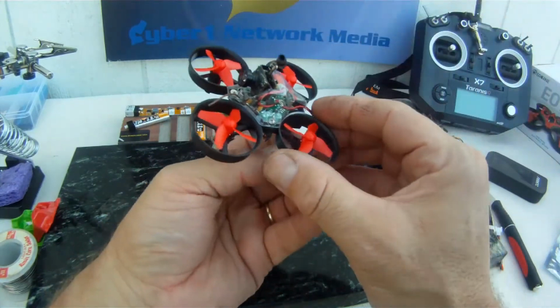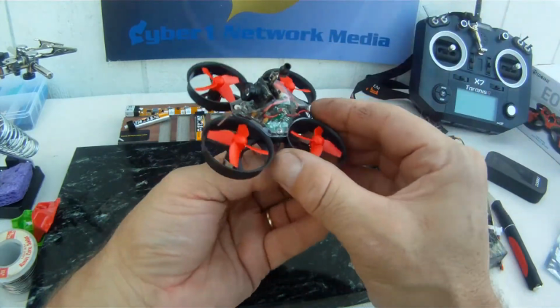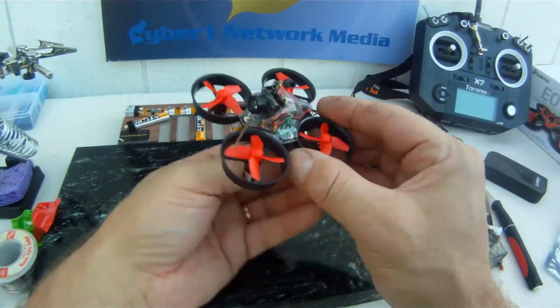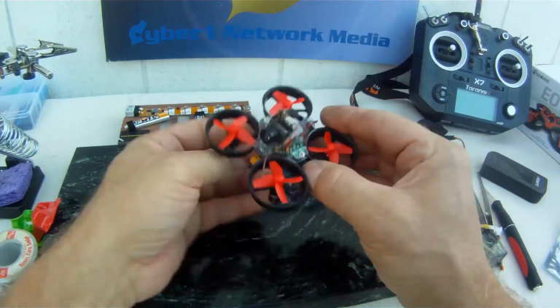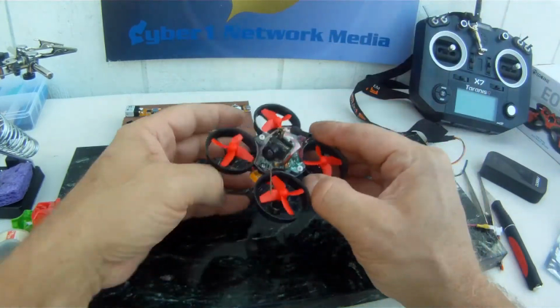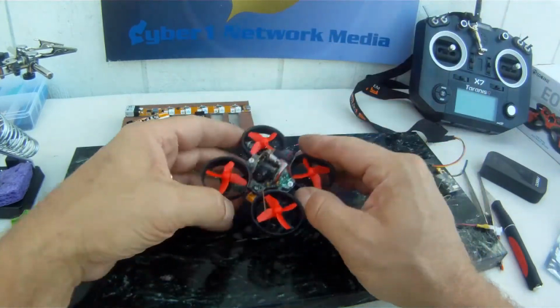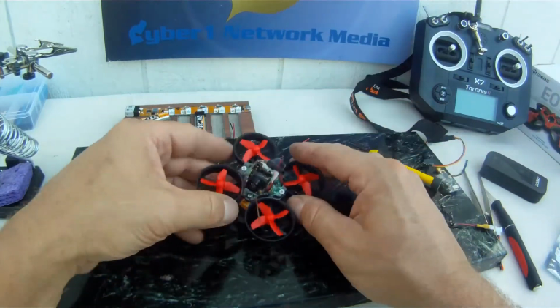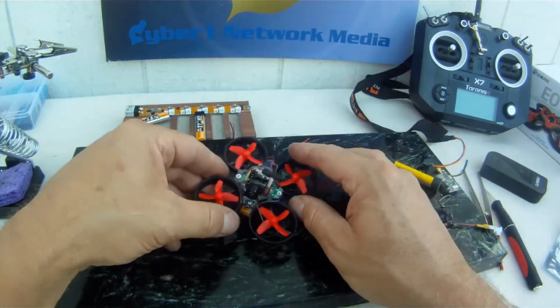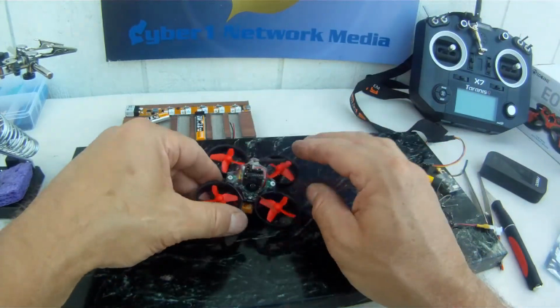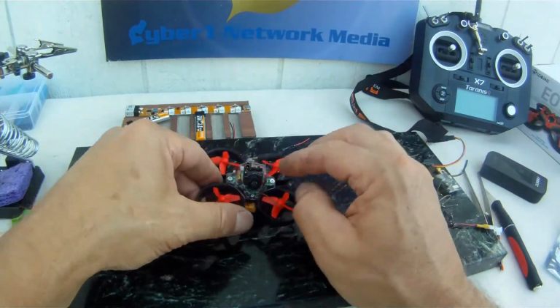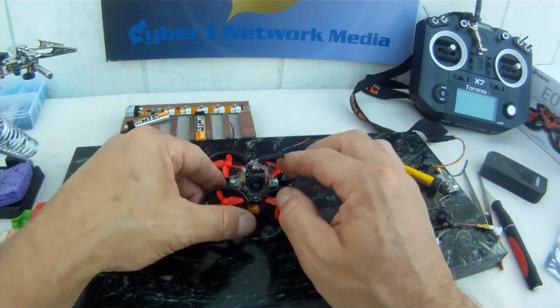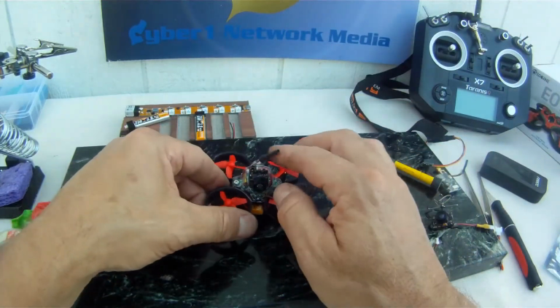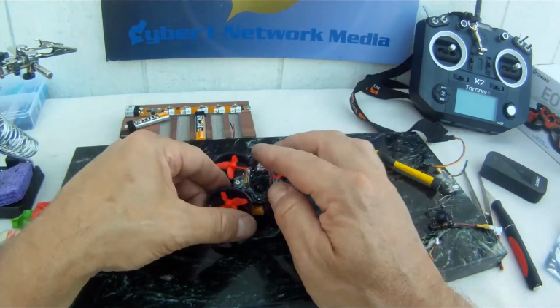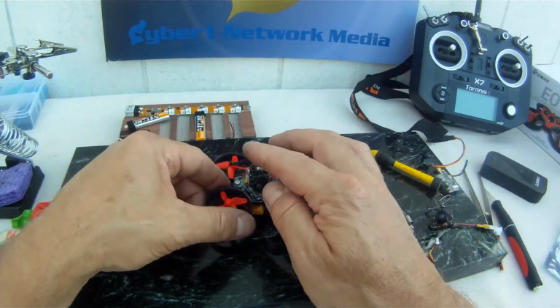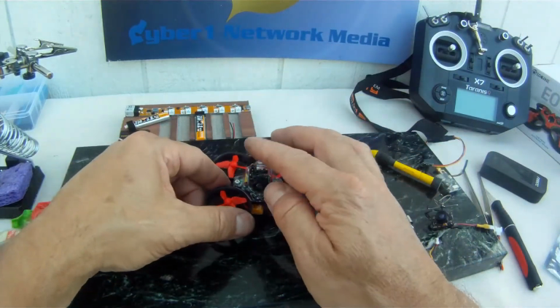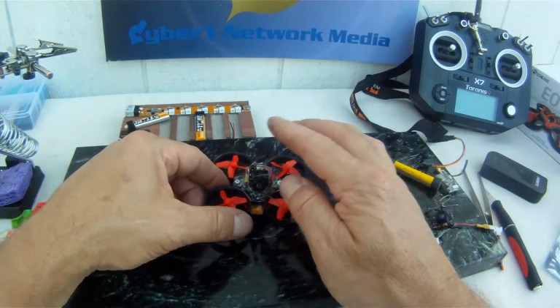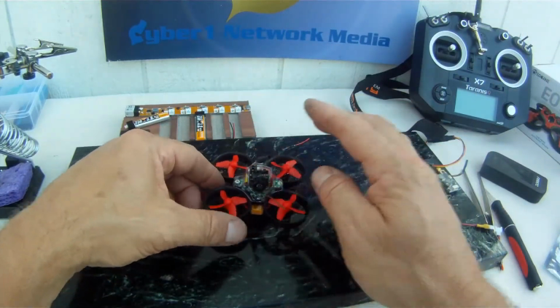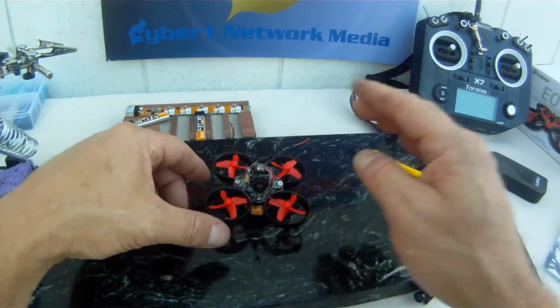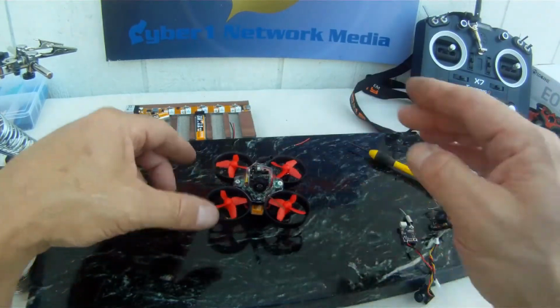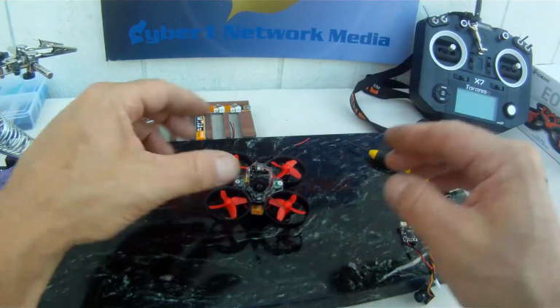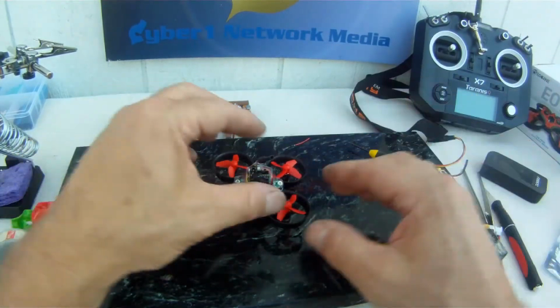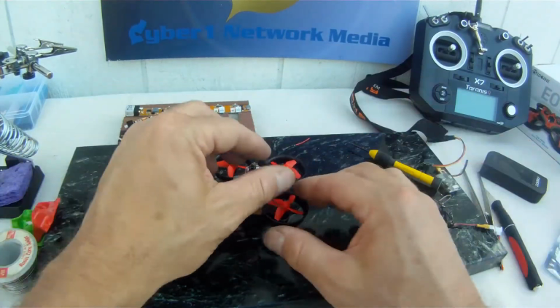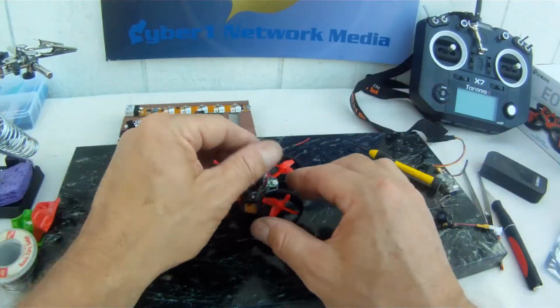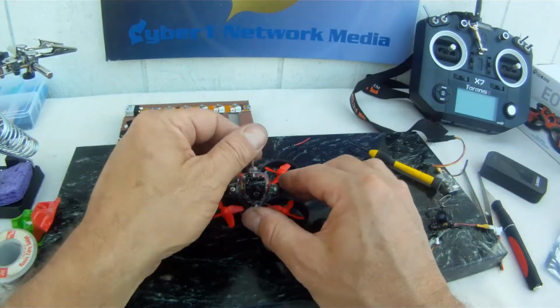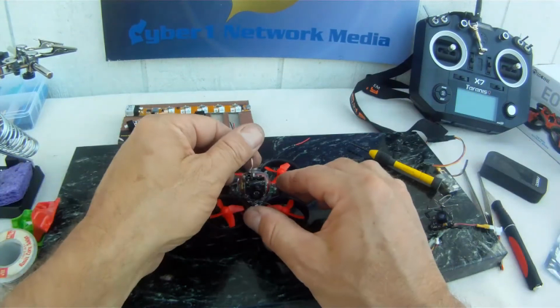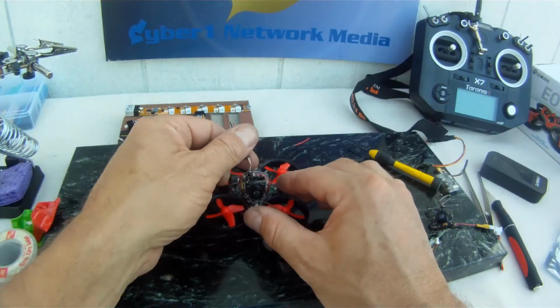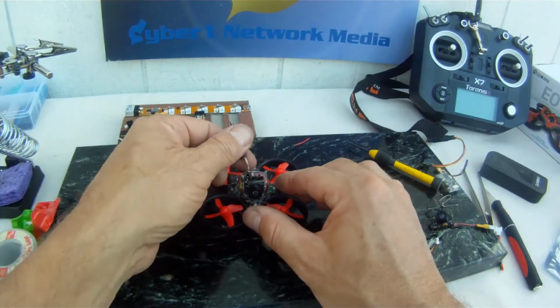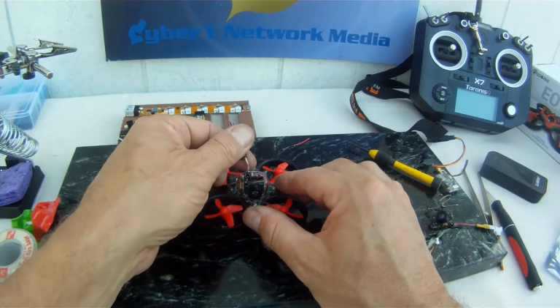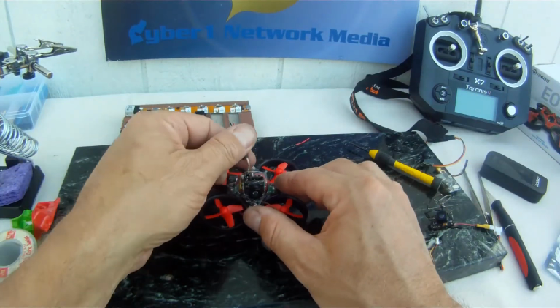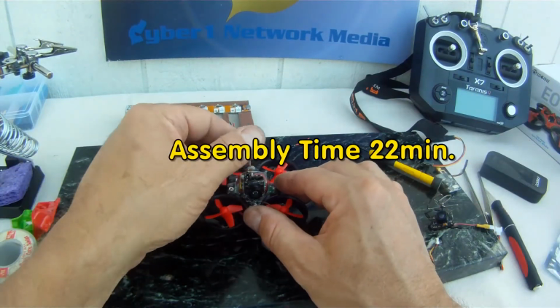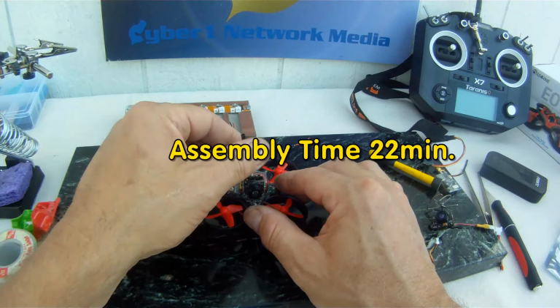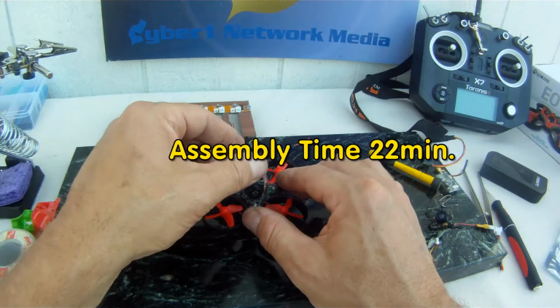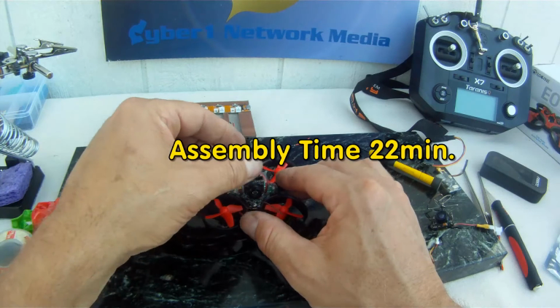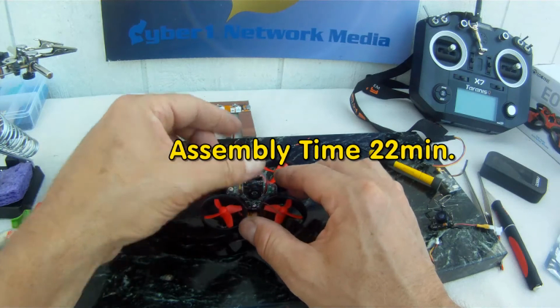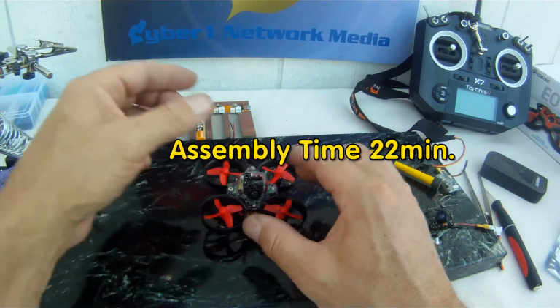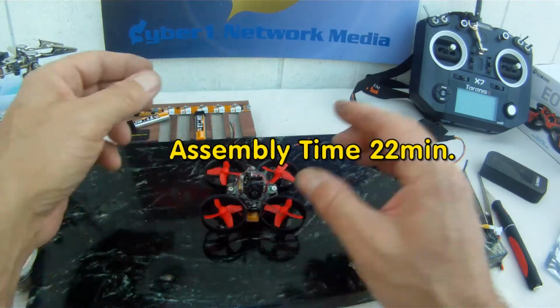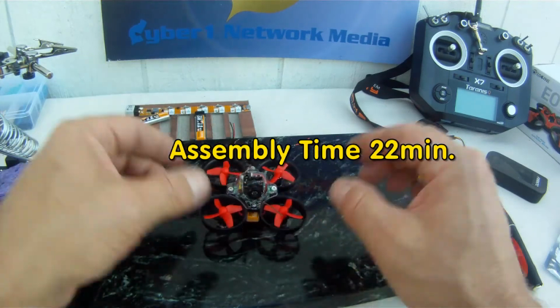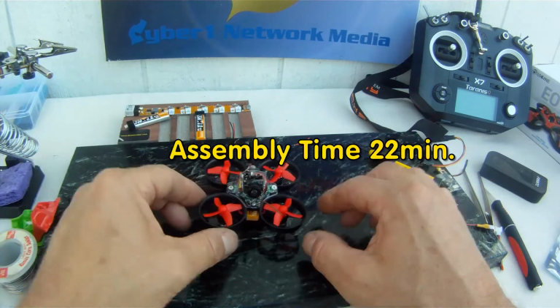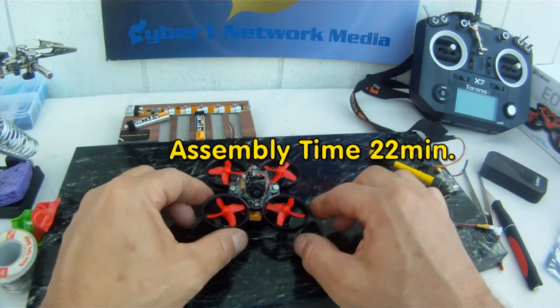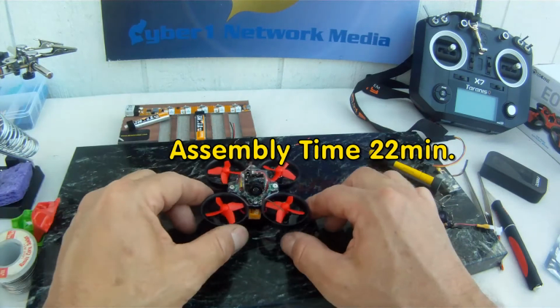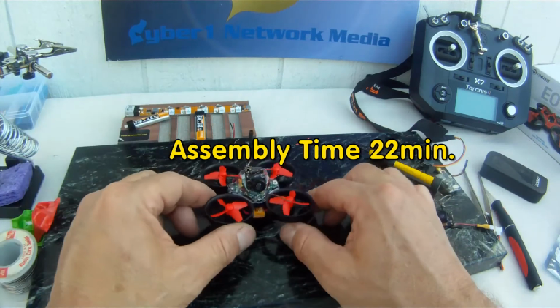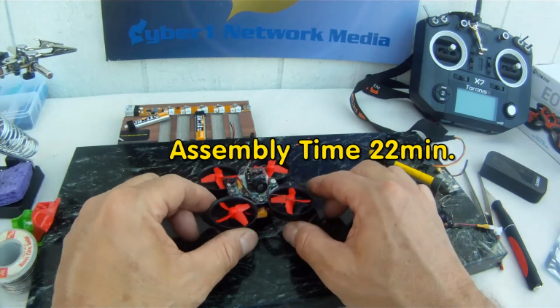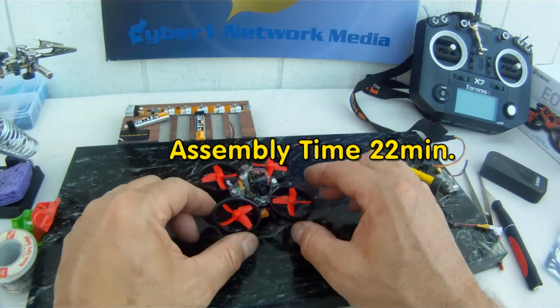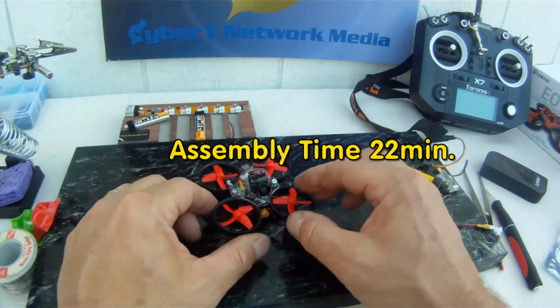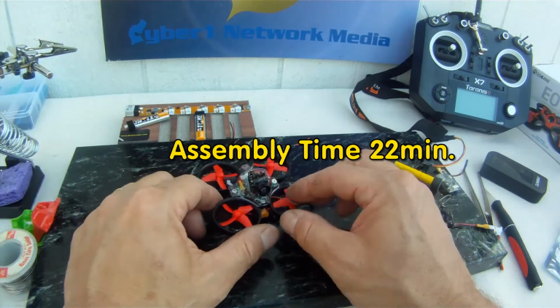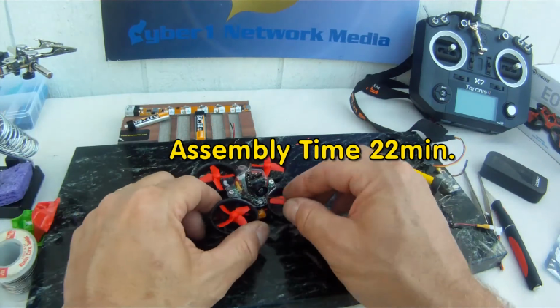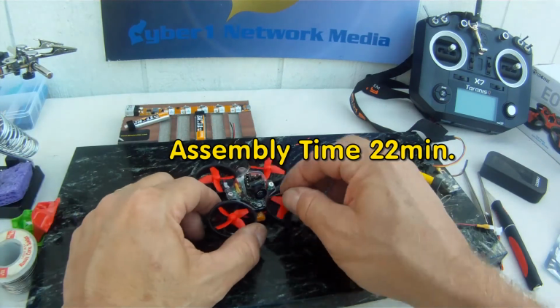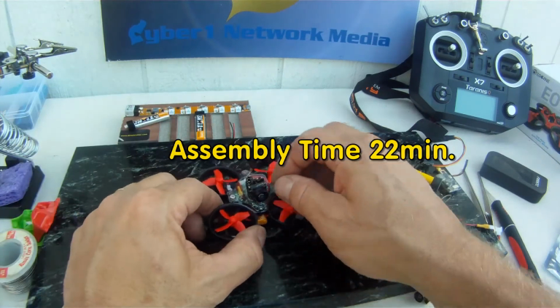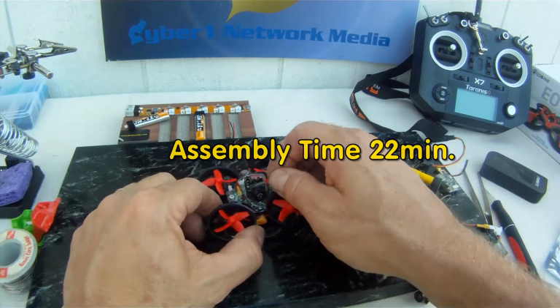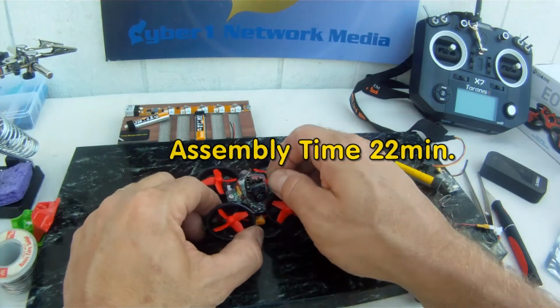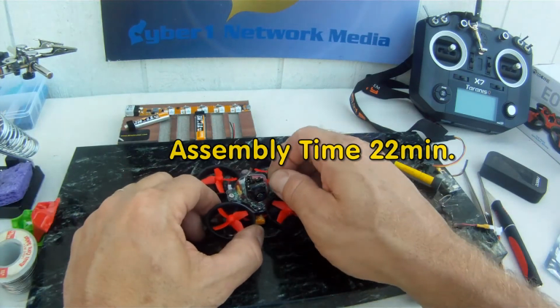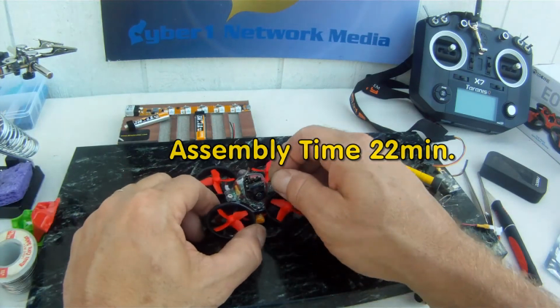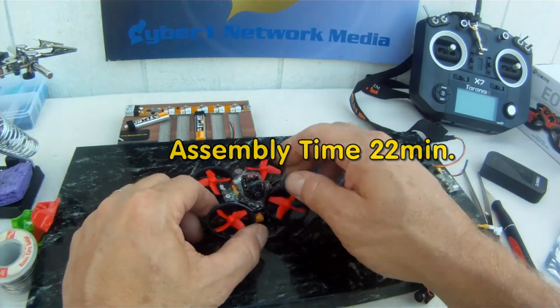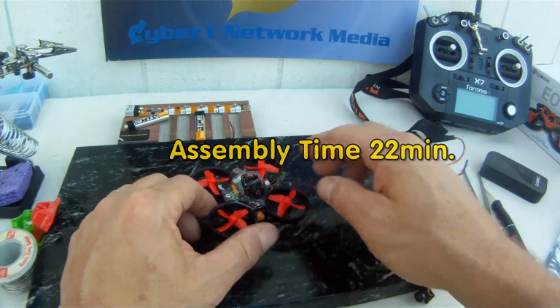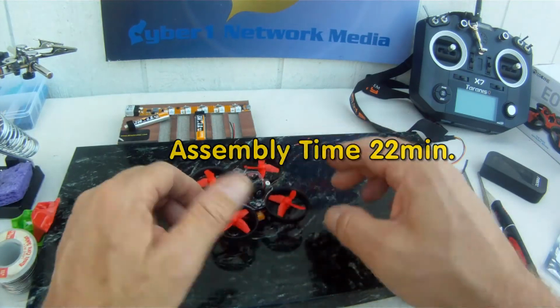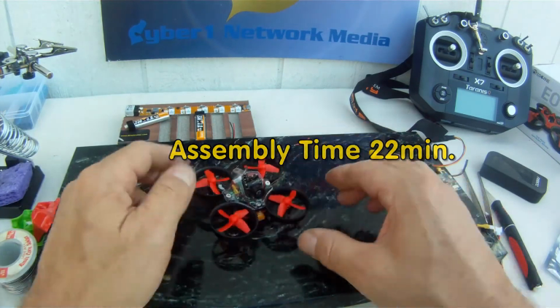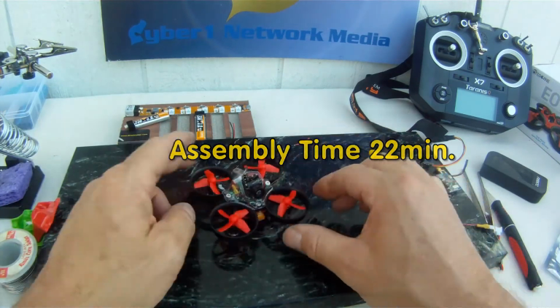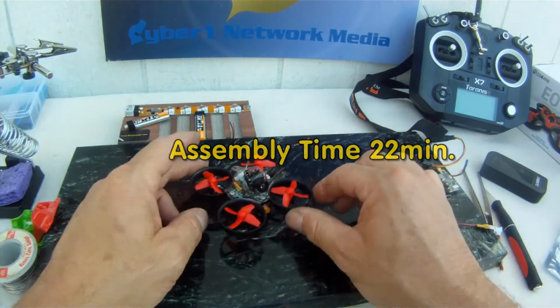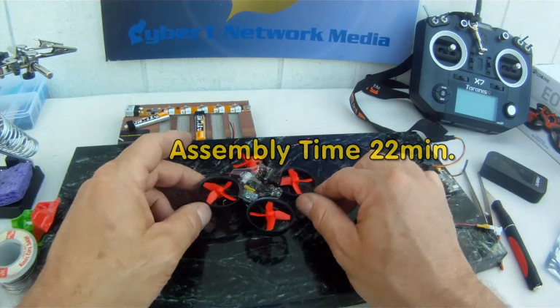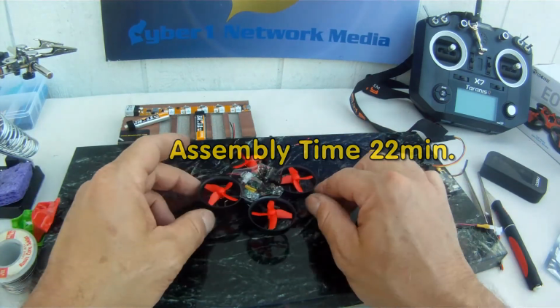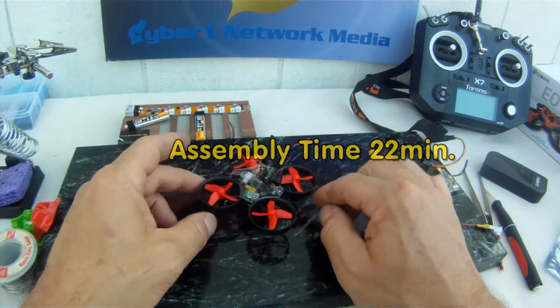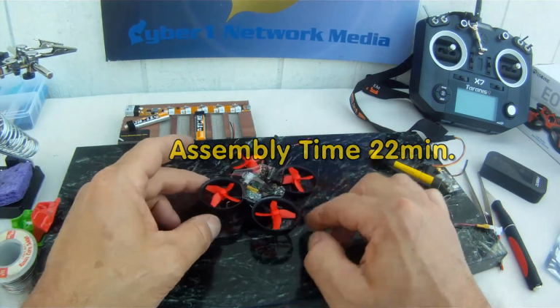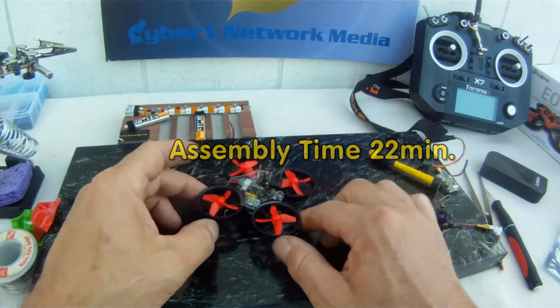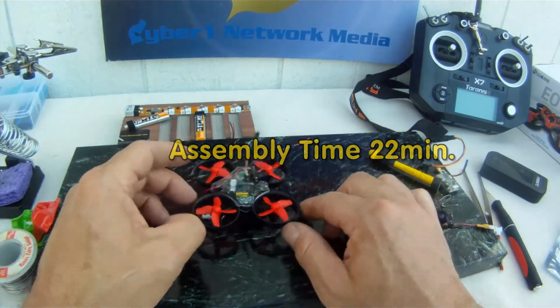Okay, there you have it - one Tiny Whoop by Crazy Pony.